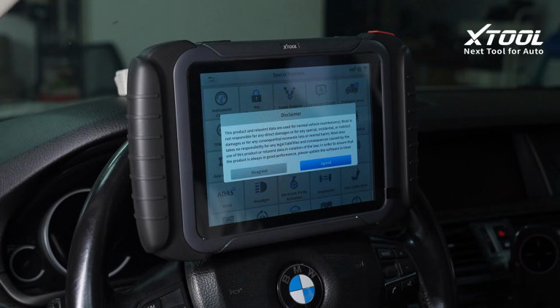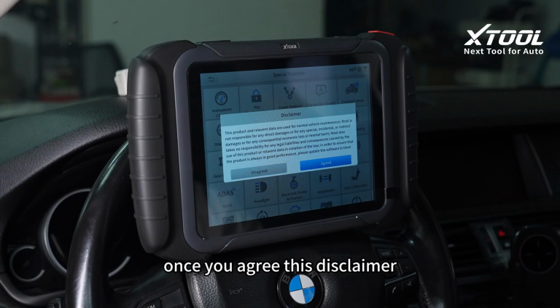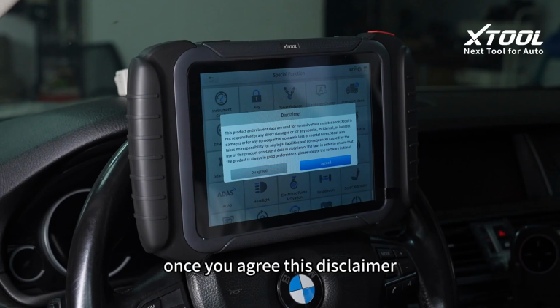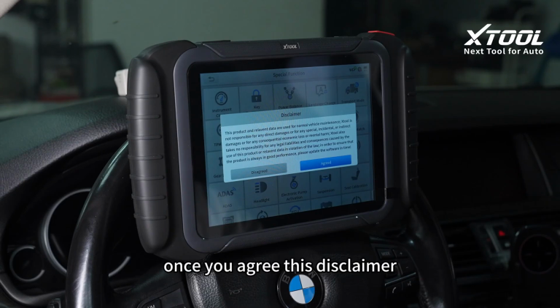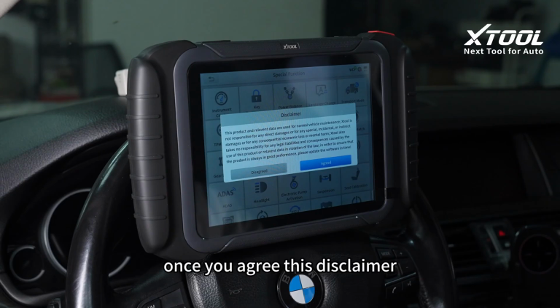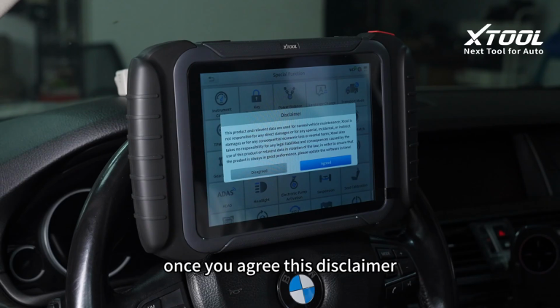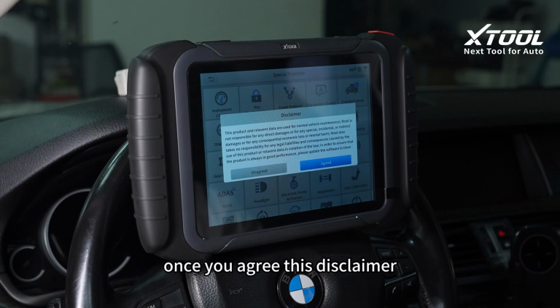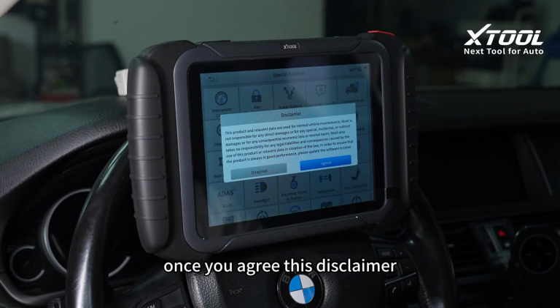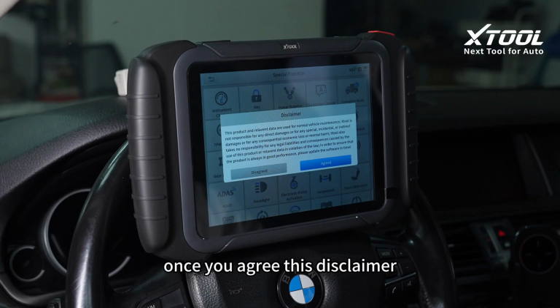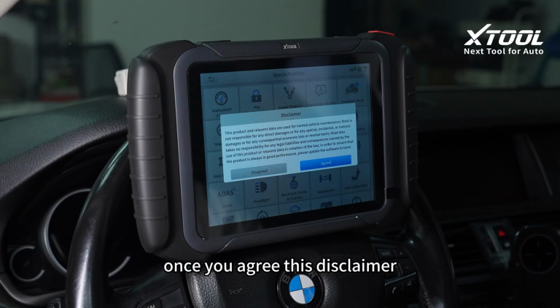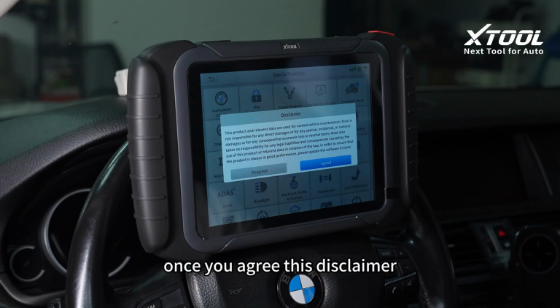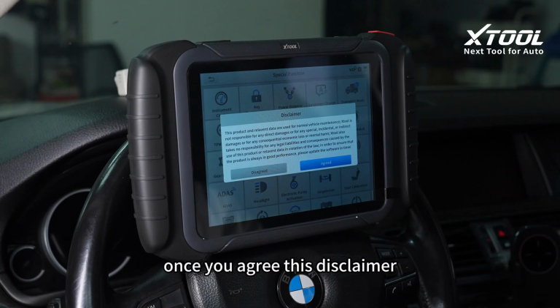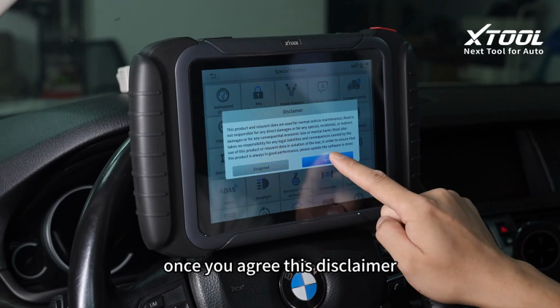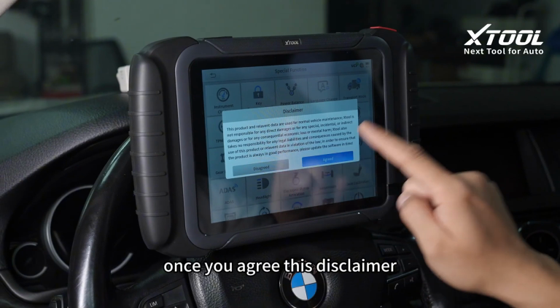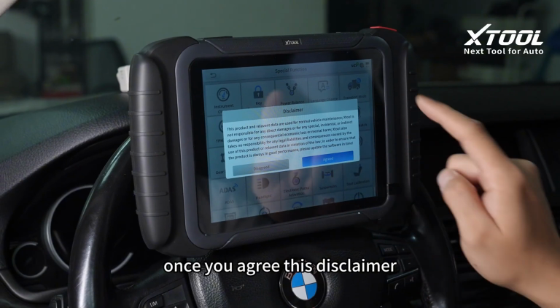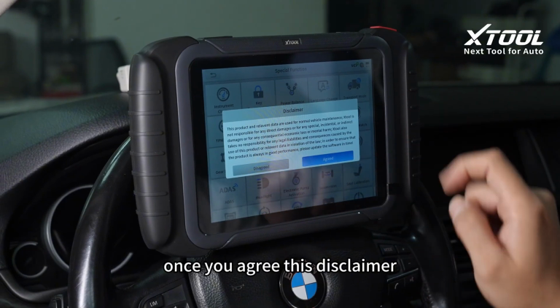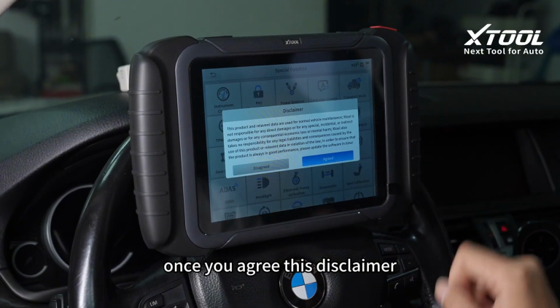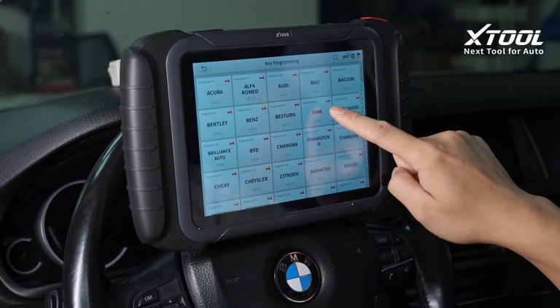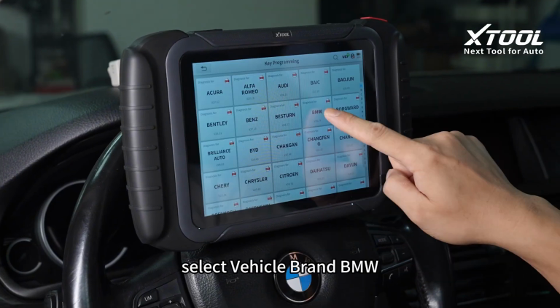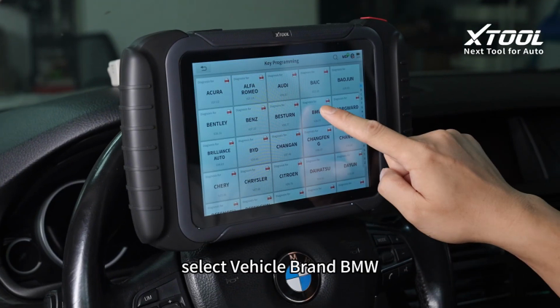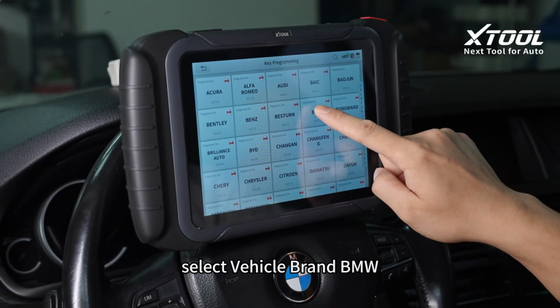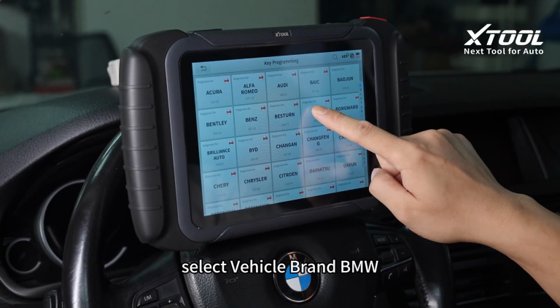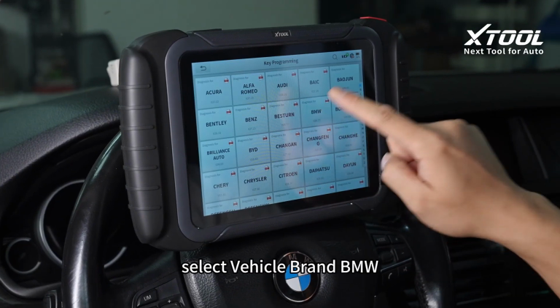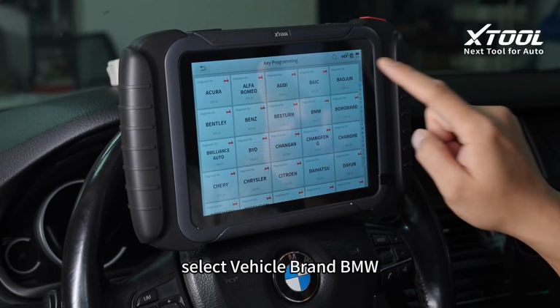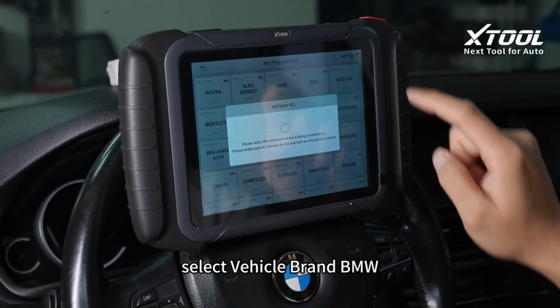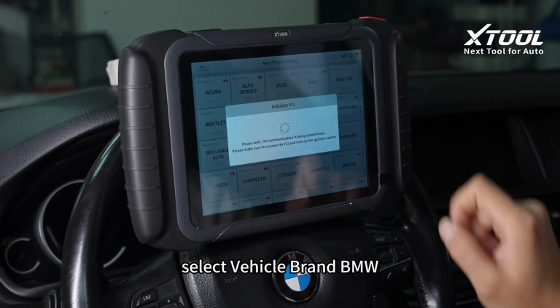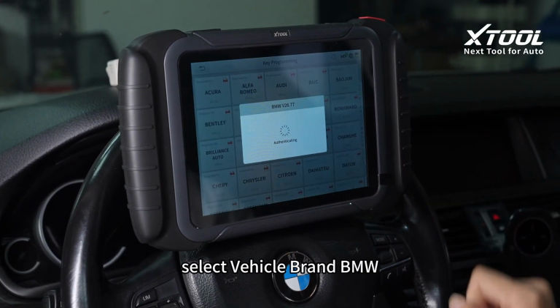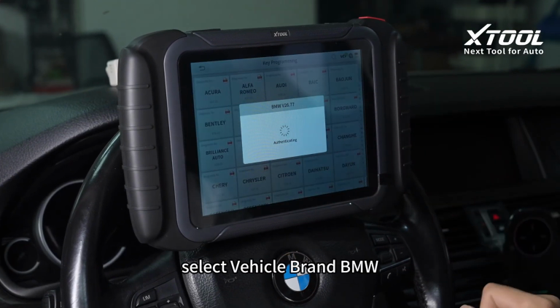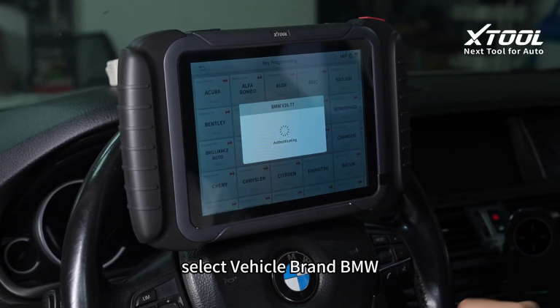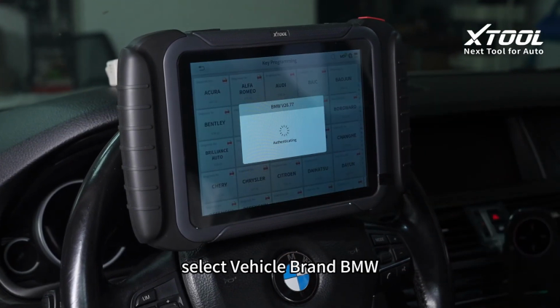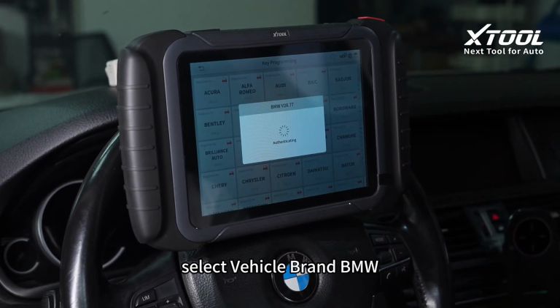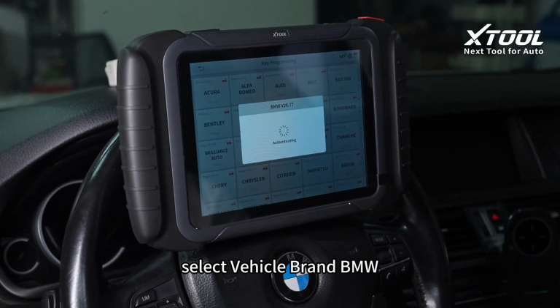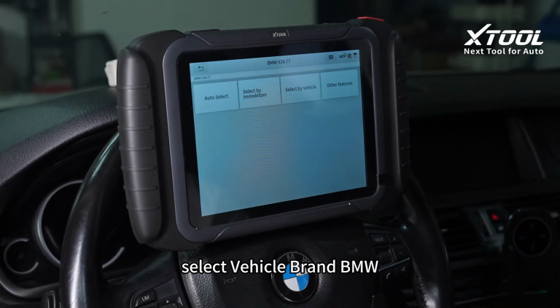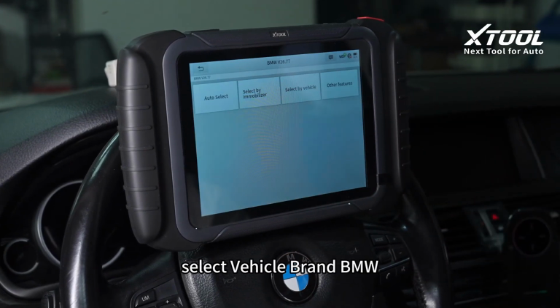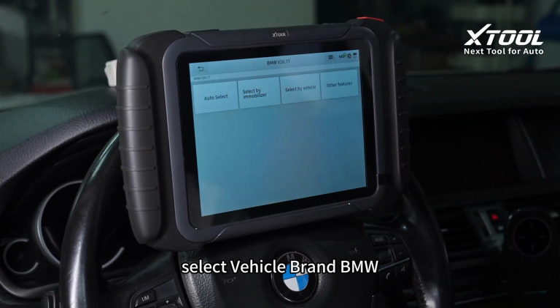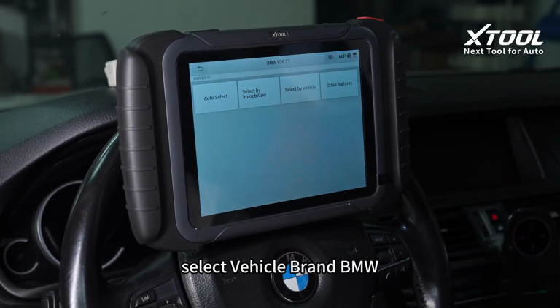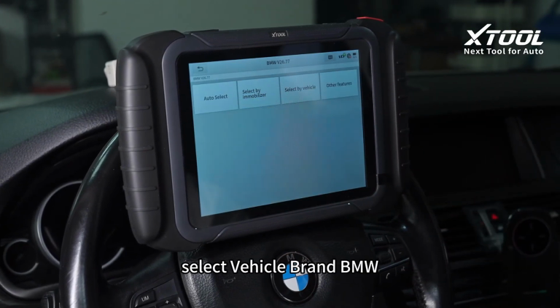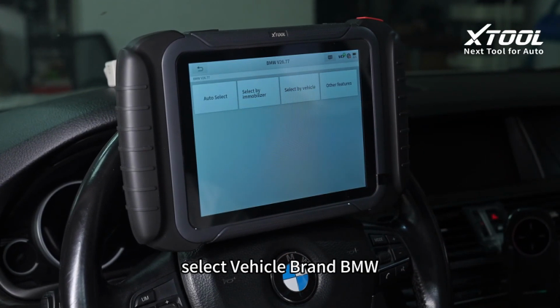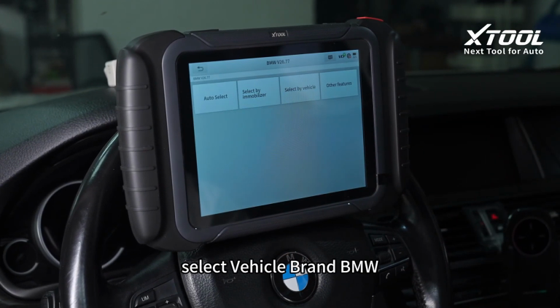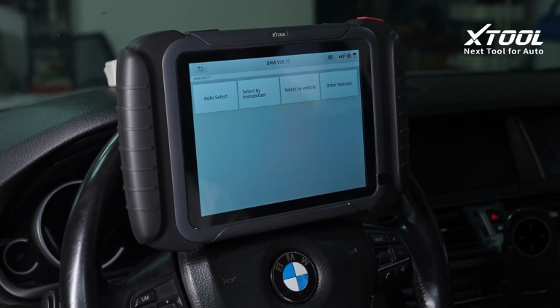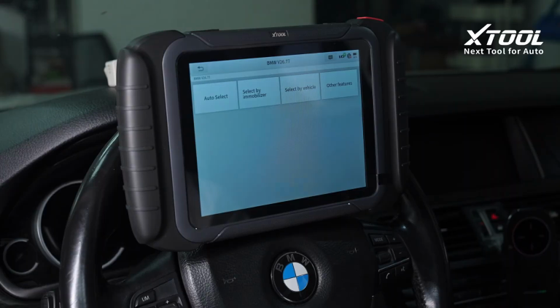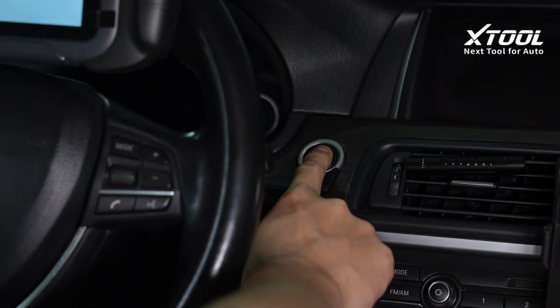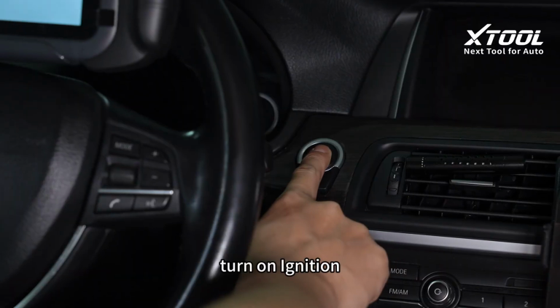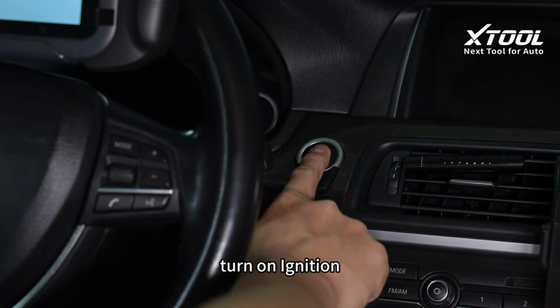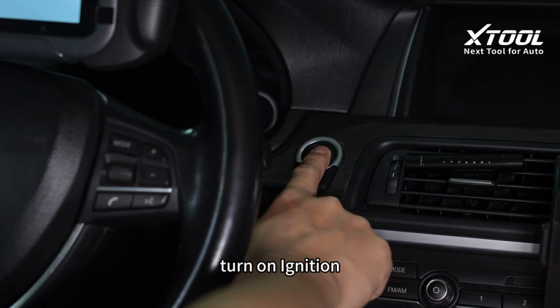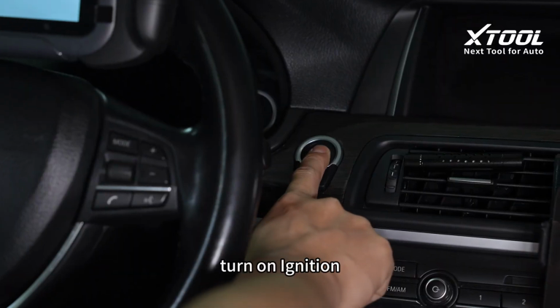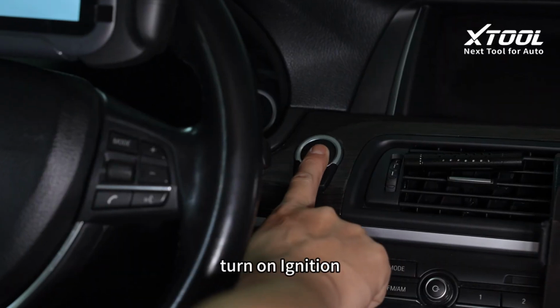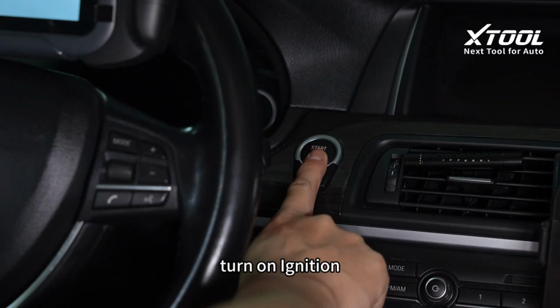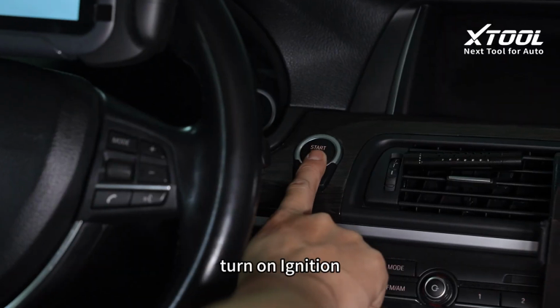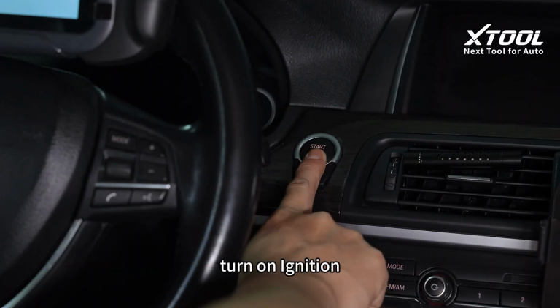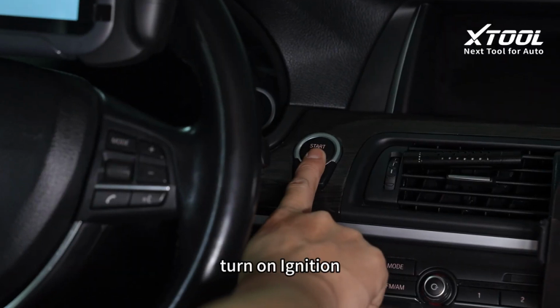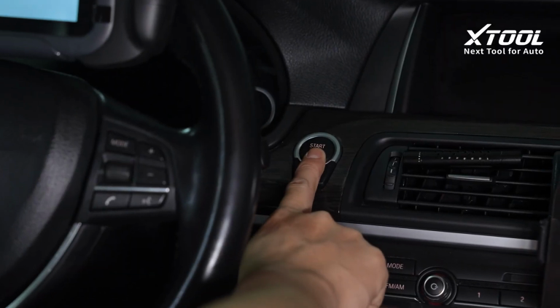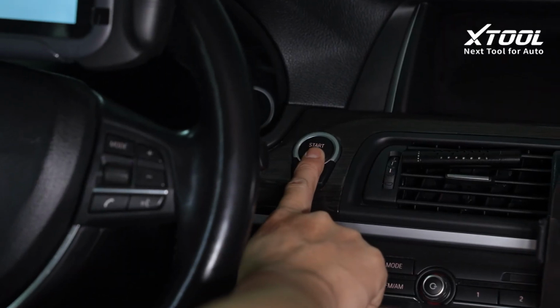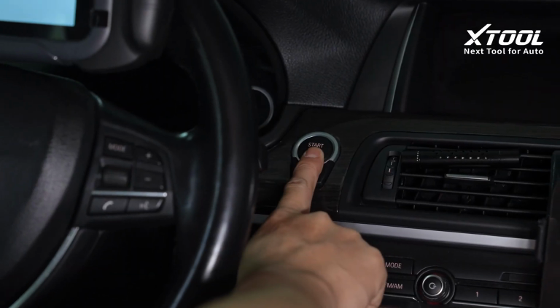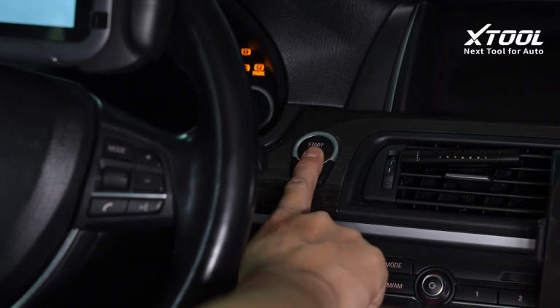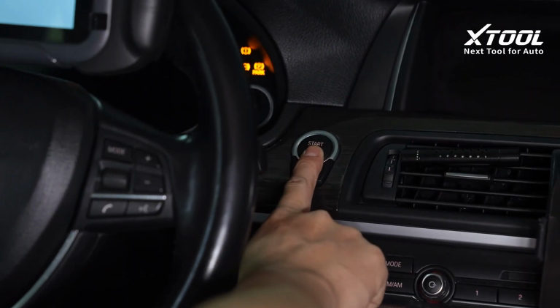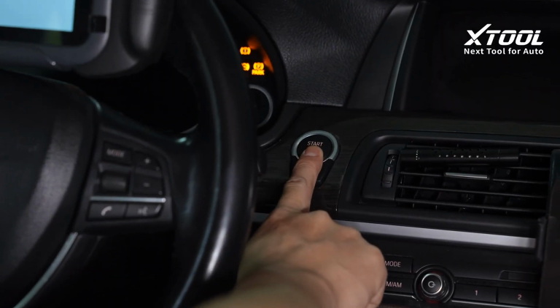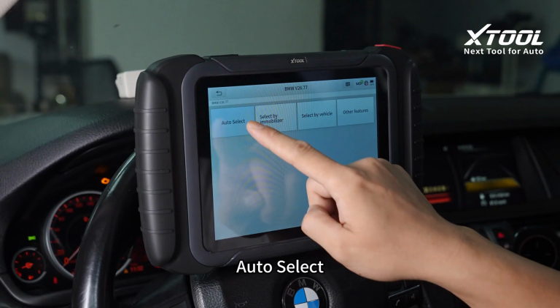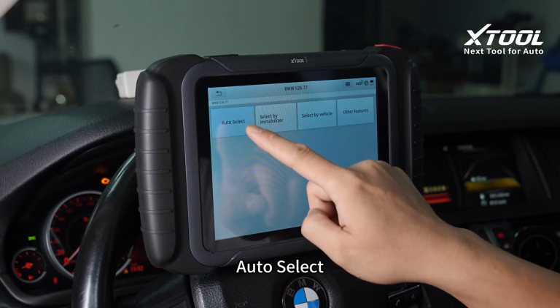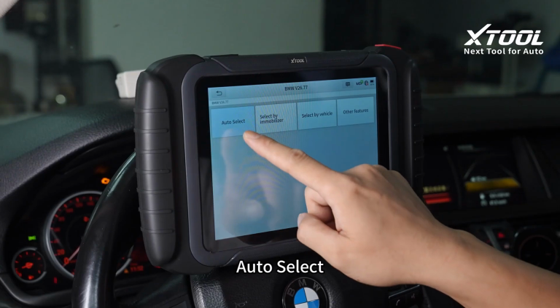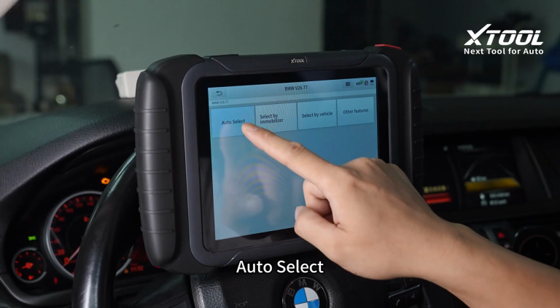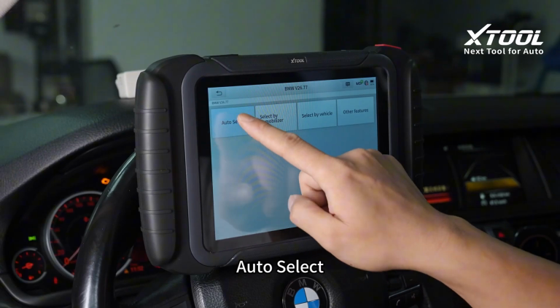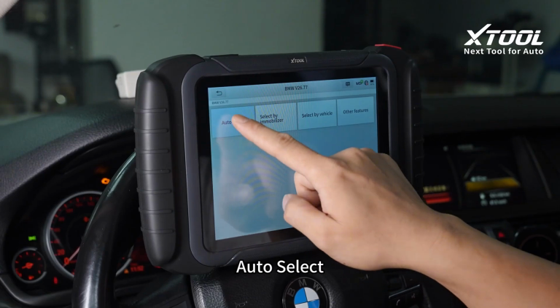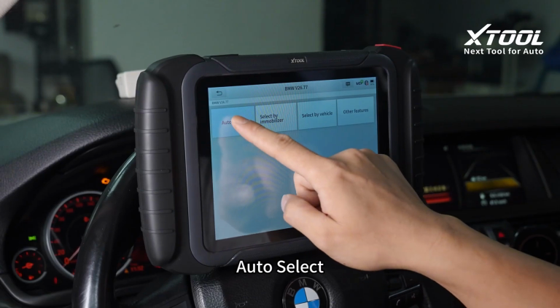Once you agree to this disclaimer, select vehicle brand BMW. Turn on ignition. Auto select.